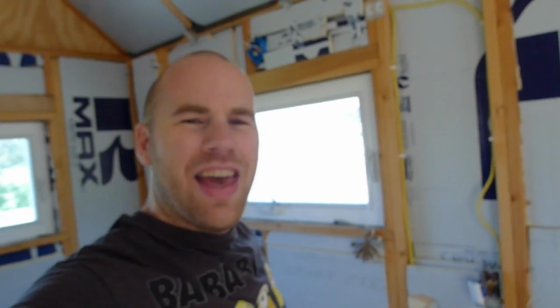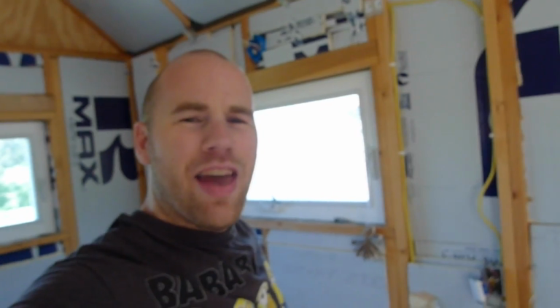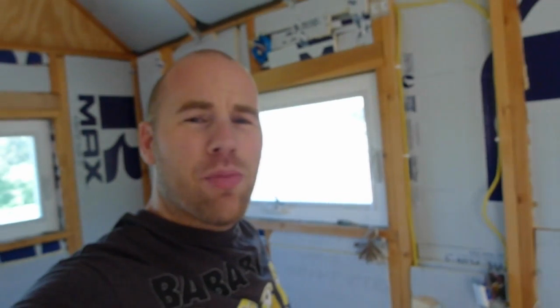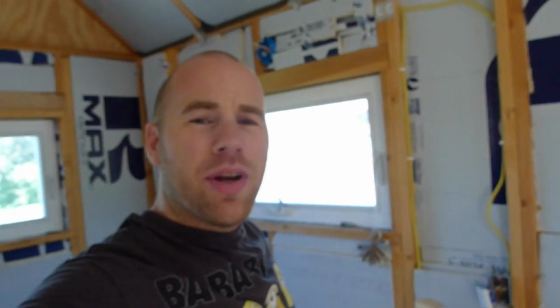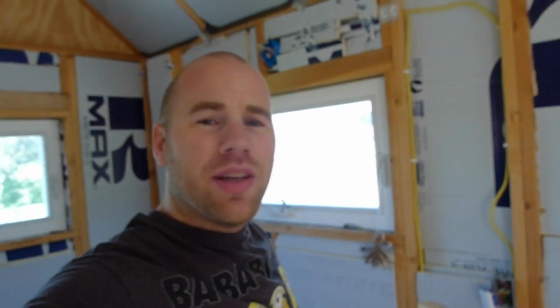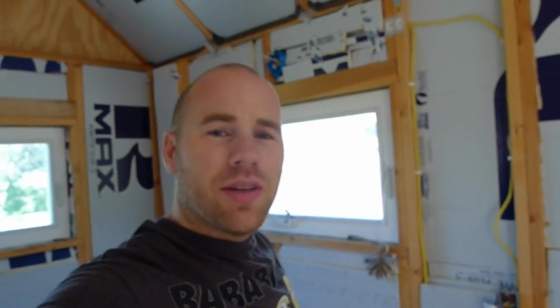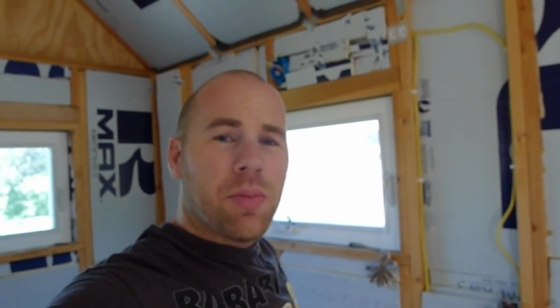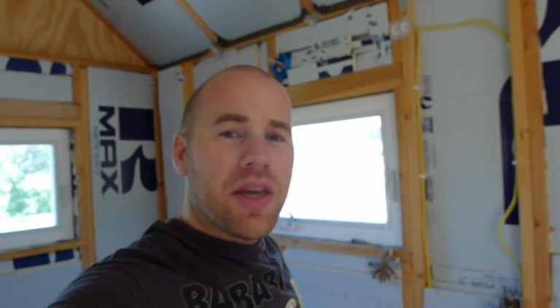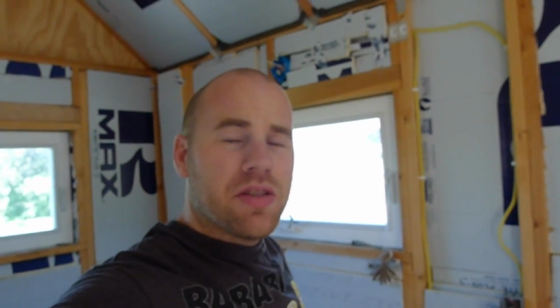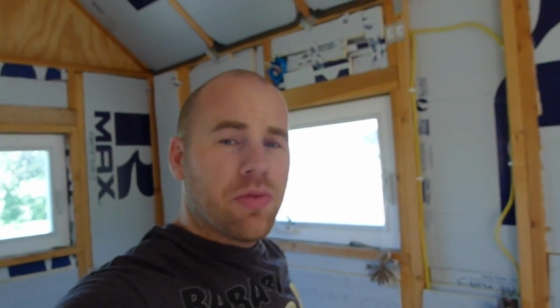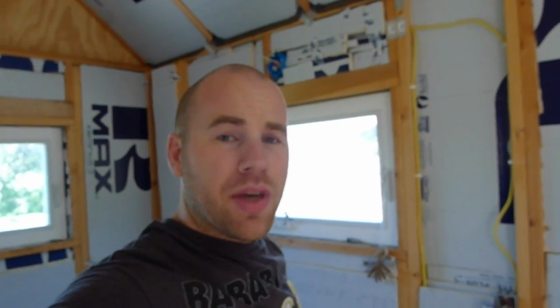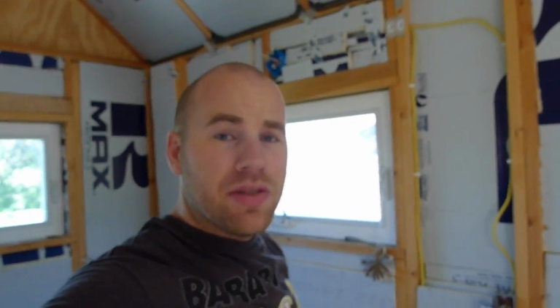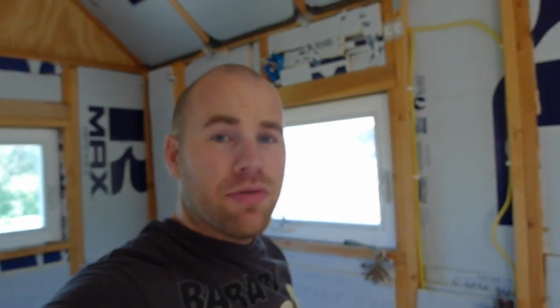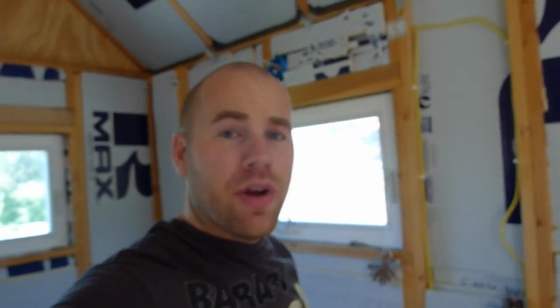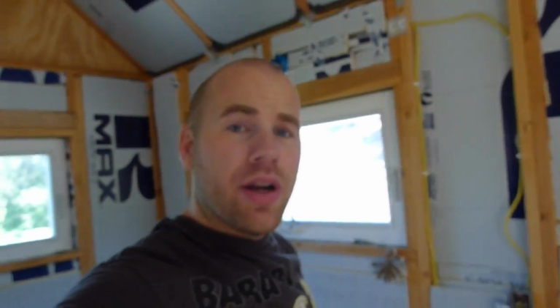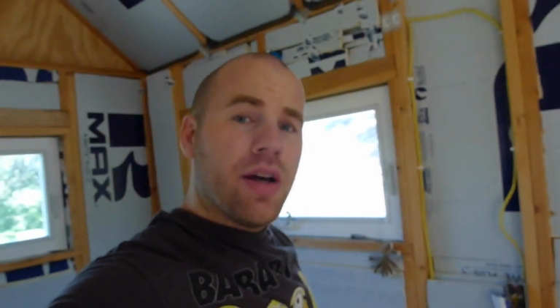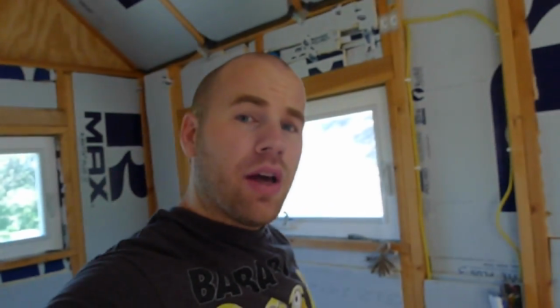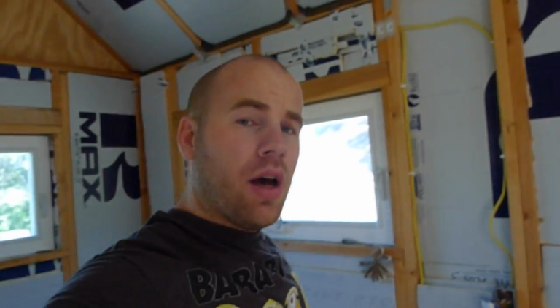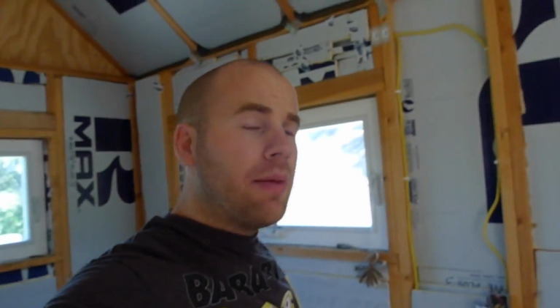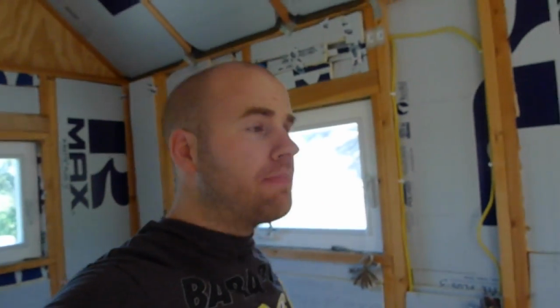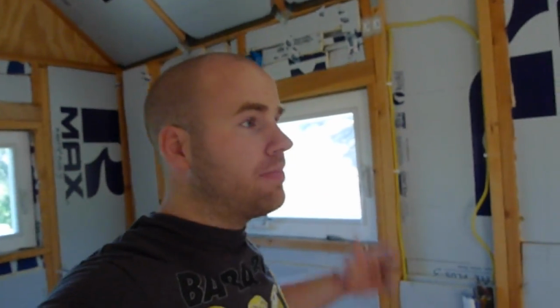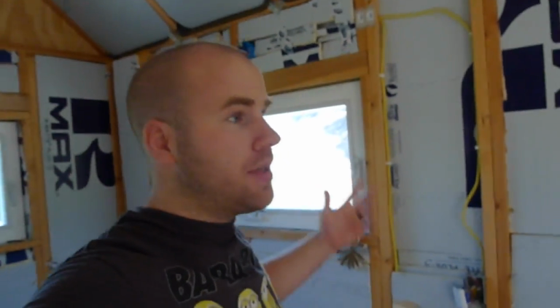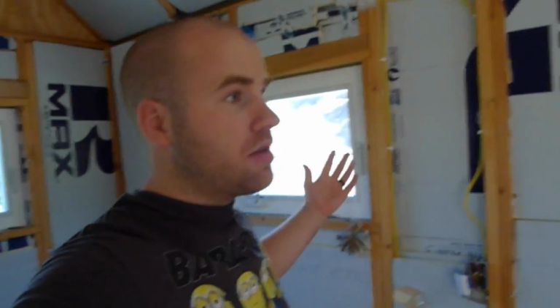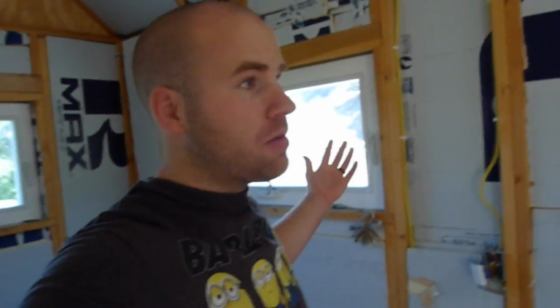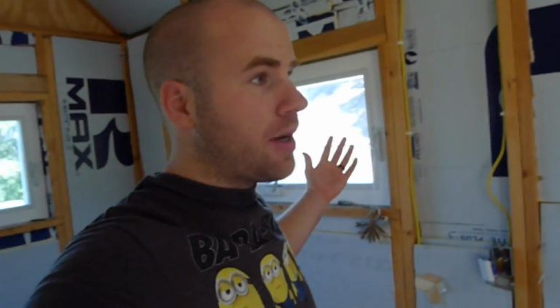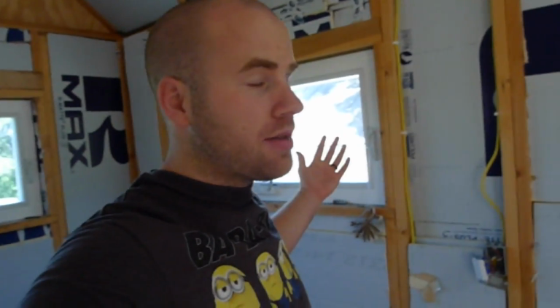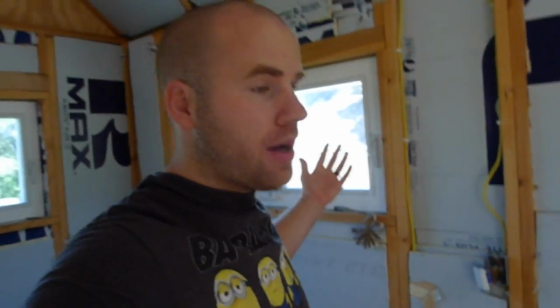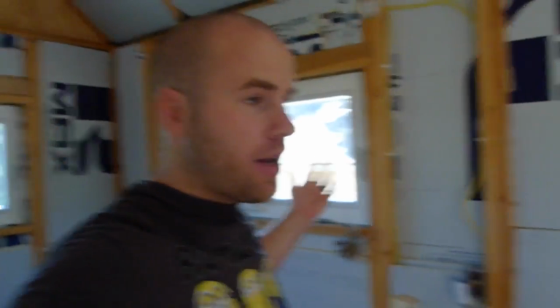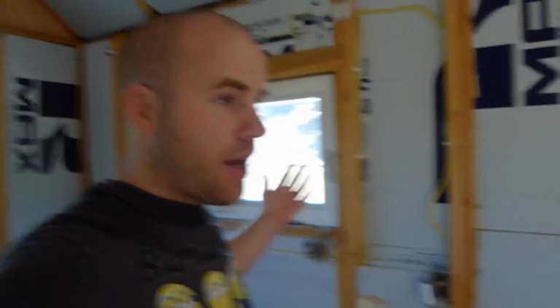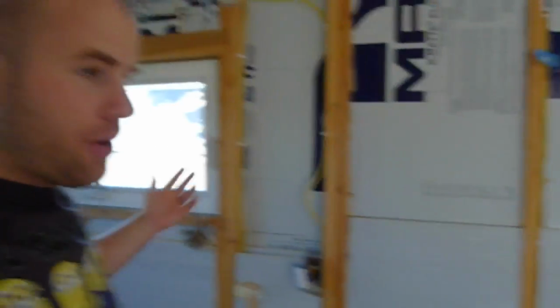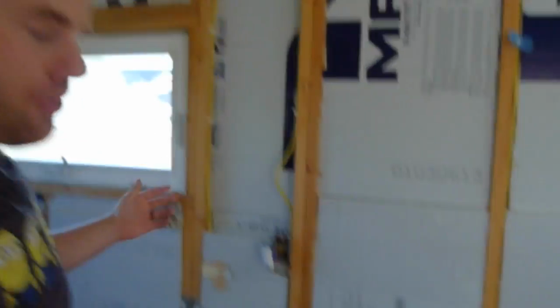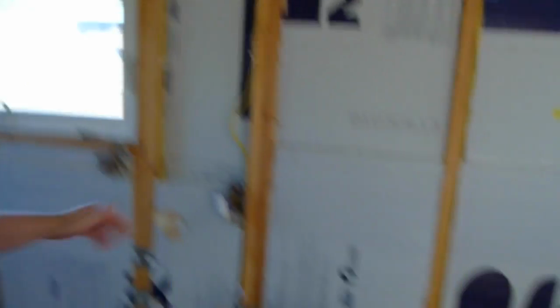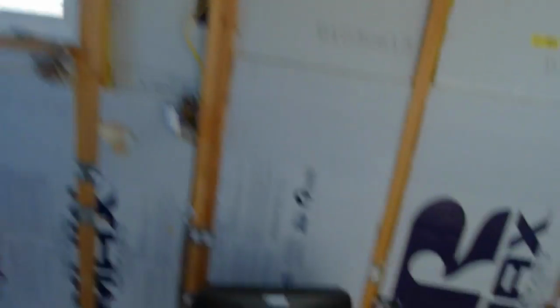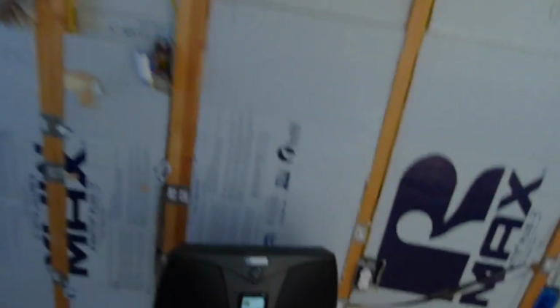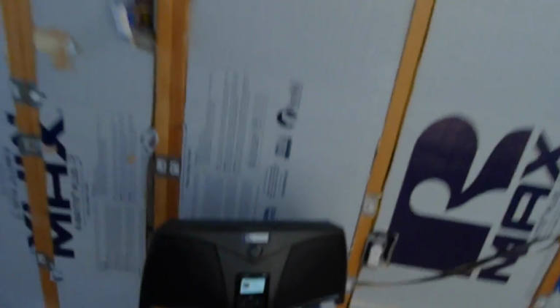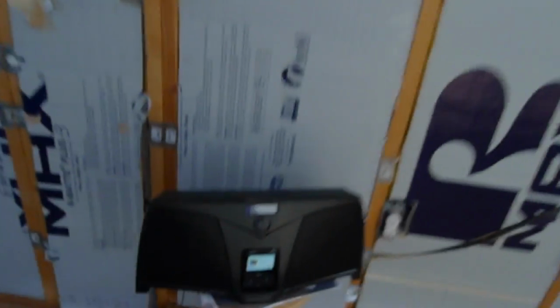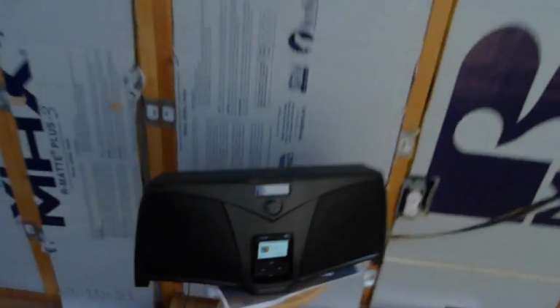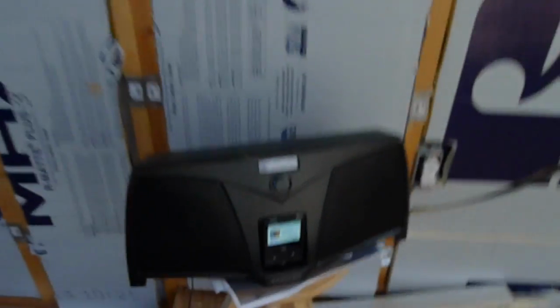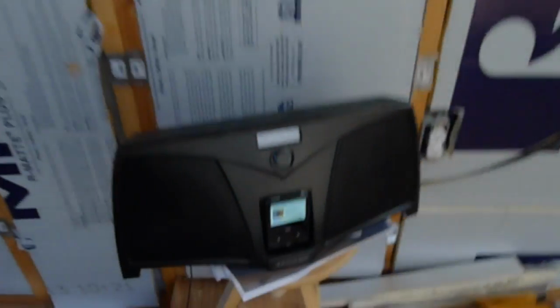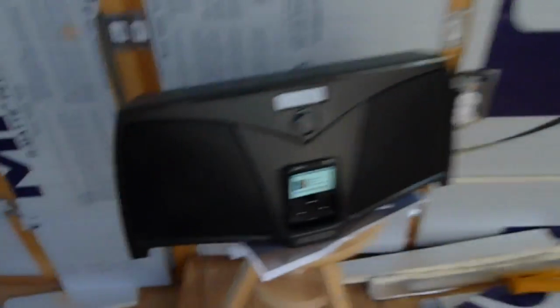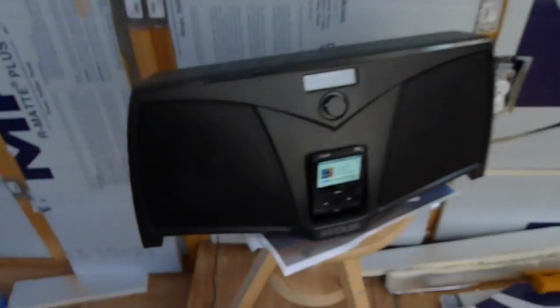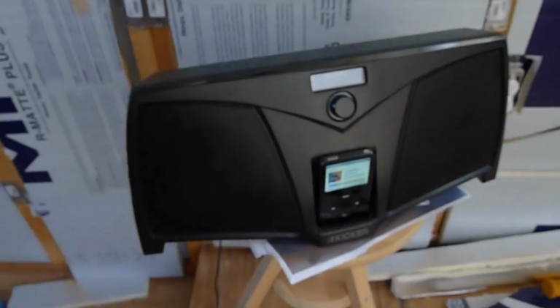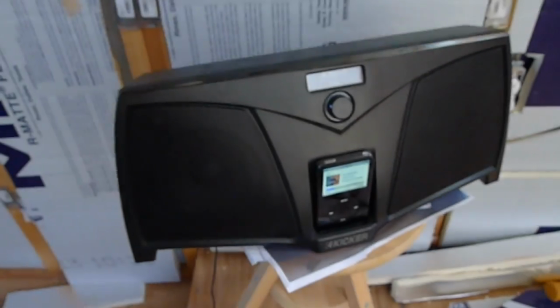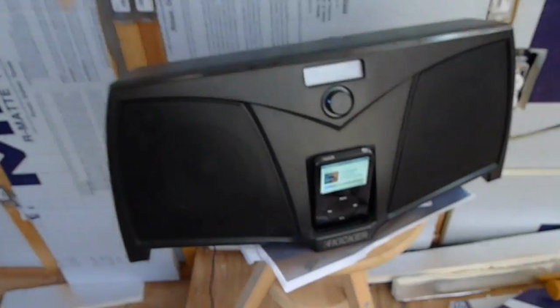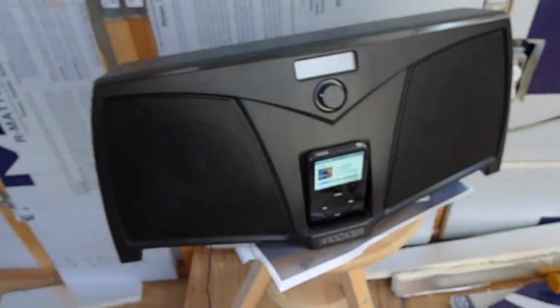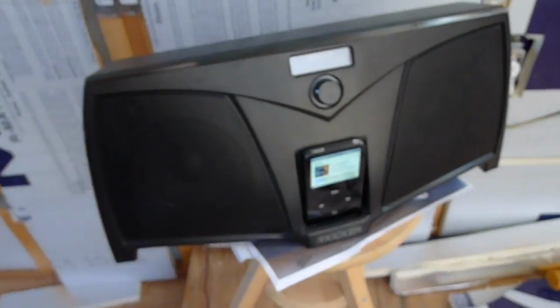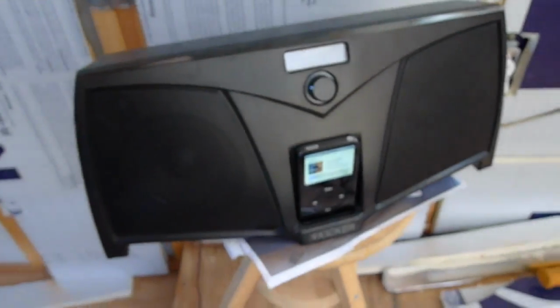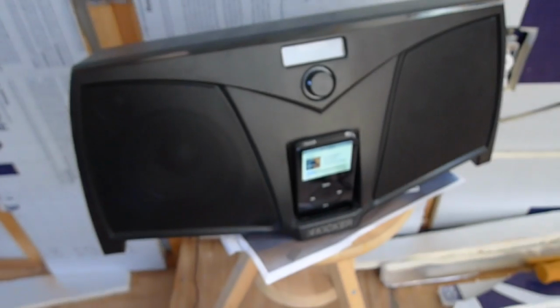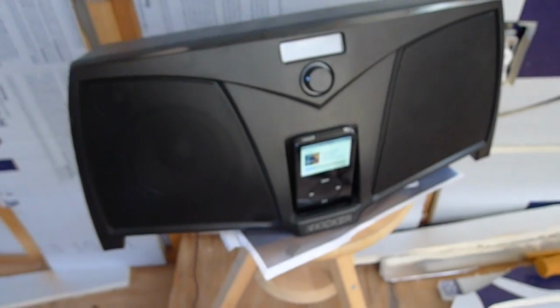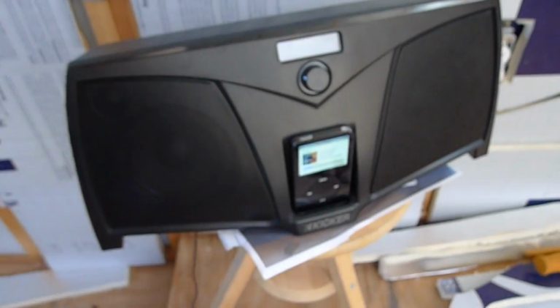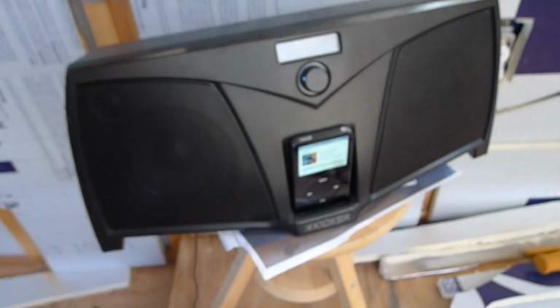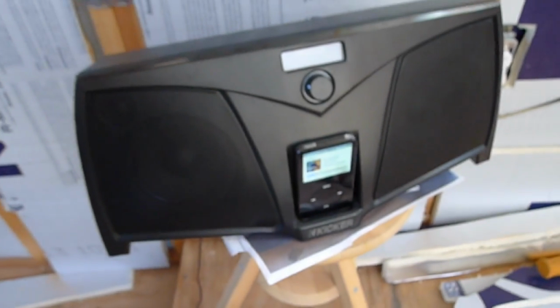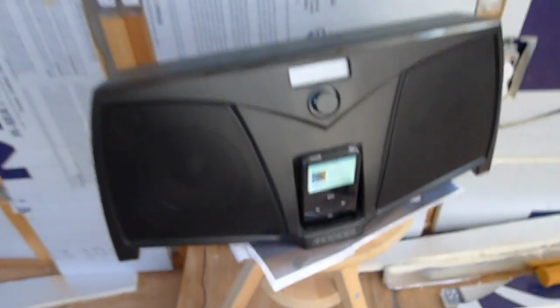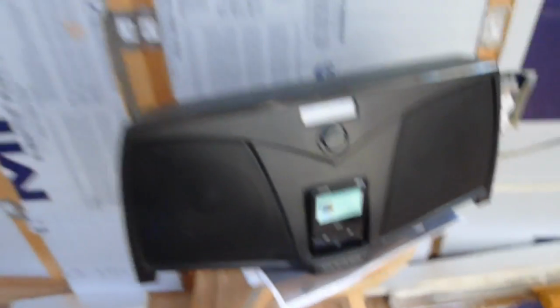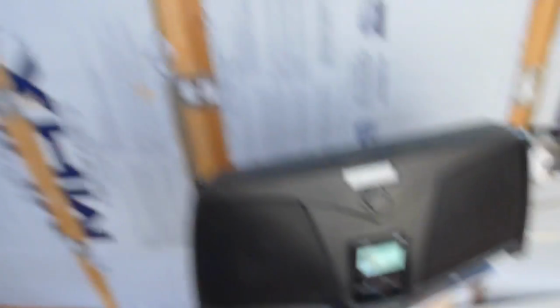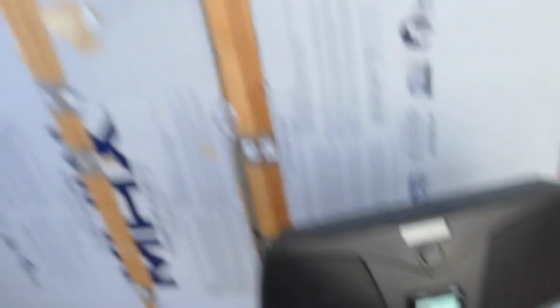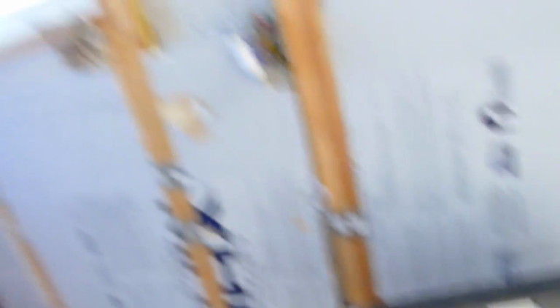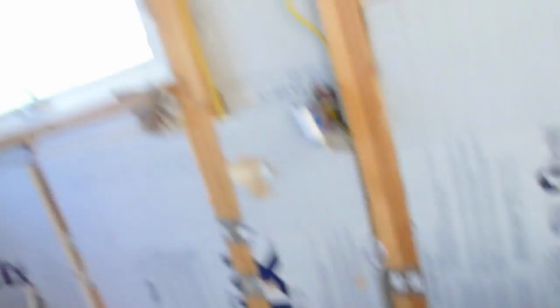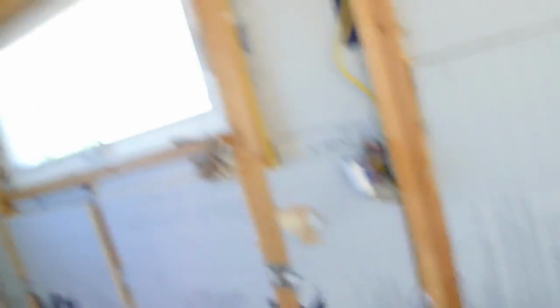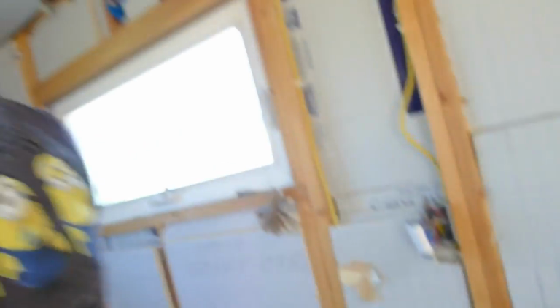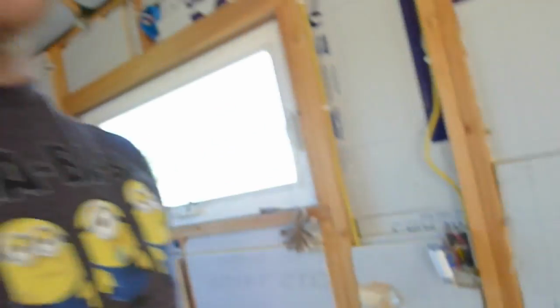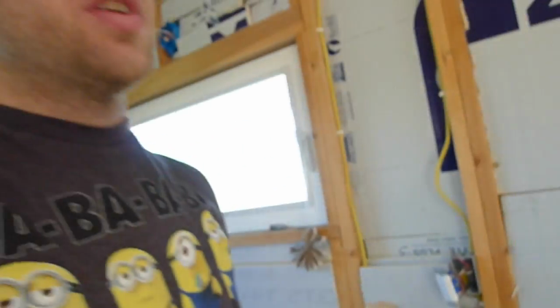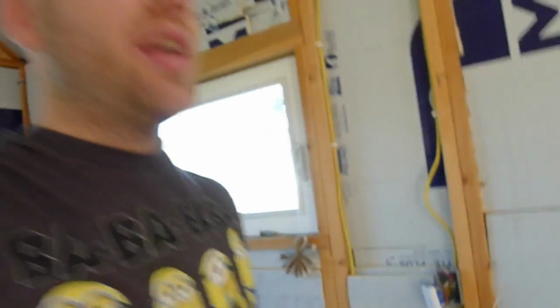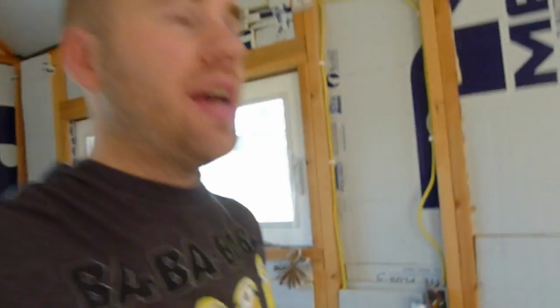Hey everybody, I'm Casey from CaseyFriday.com. This is my tiny house. This is my retro mod ready to go. Give me some tunes today.